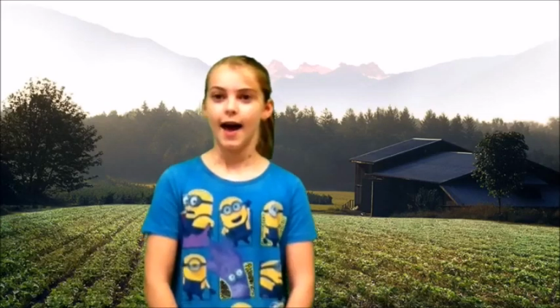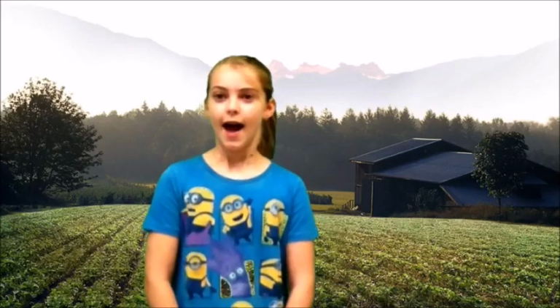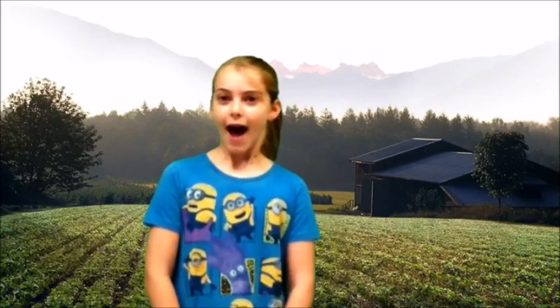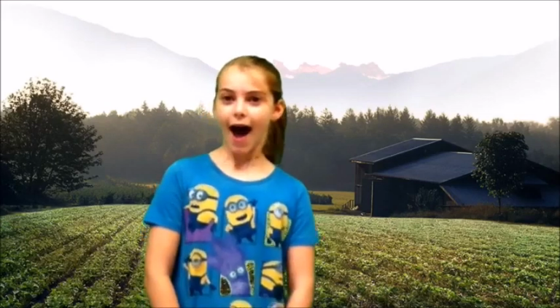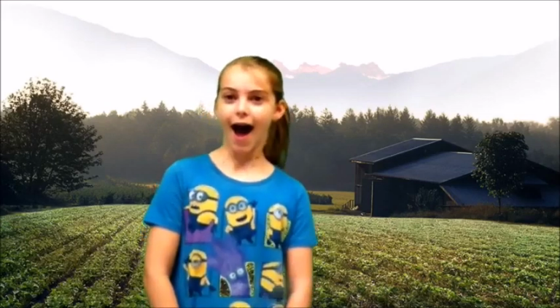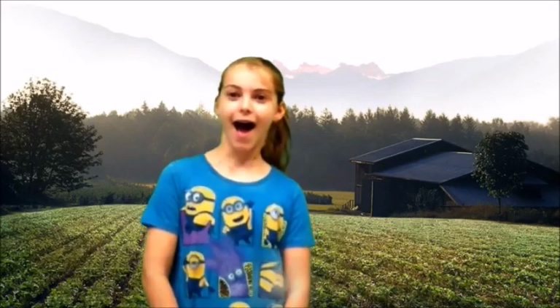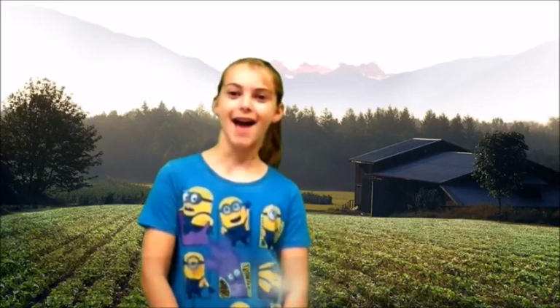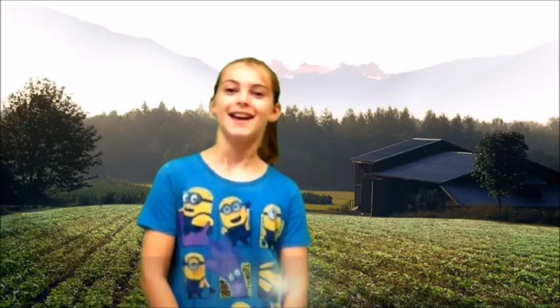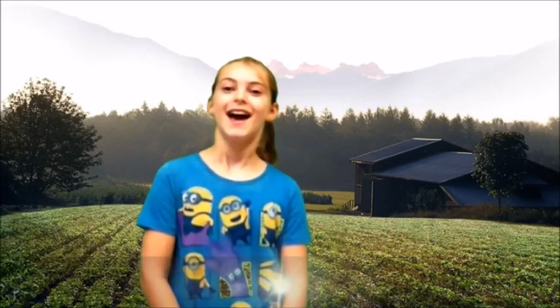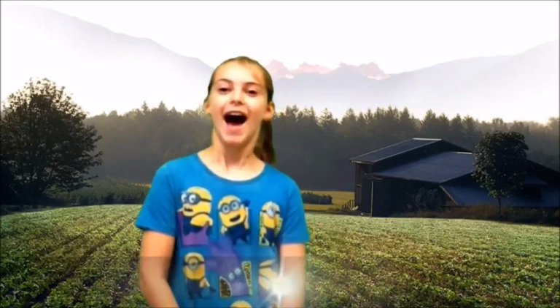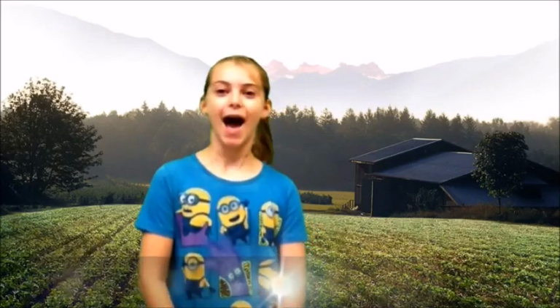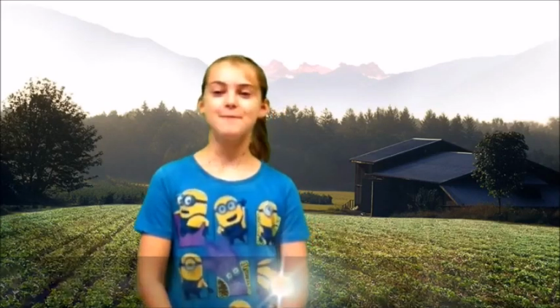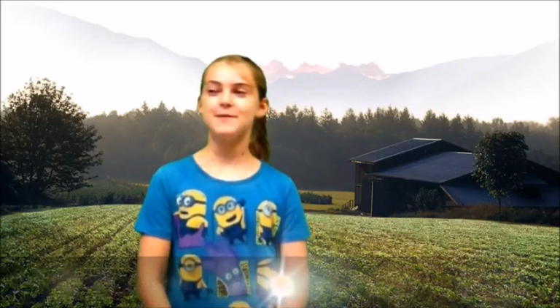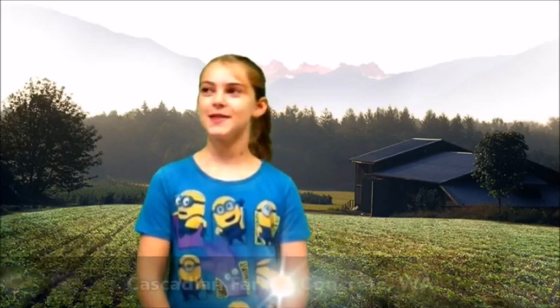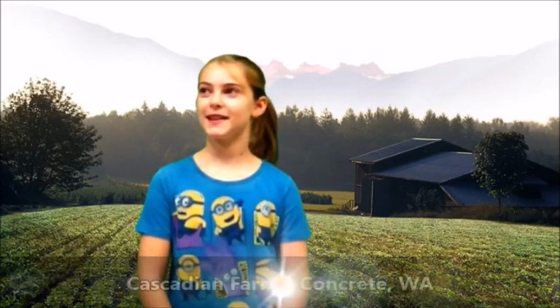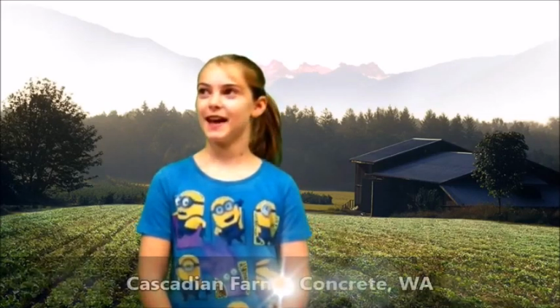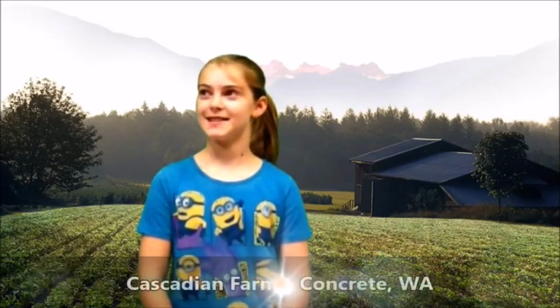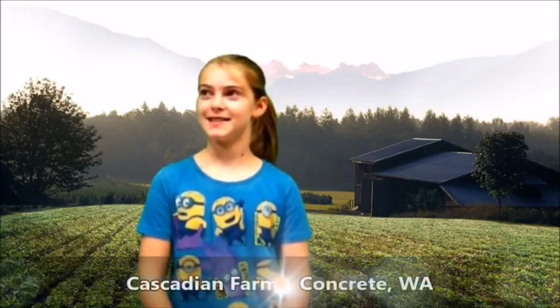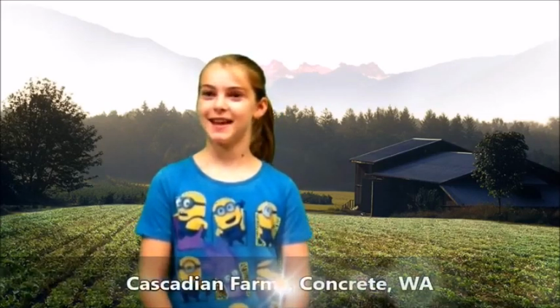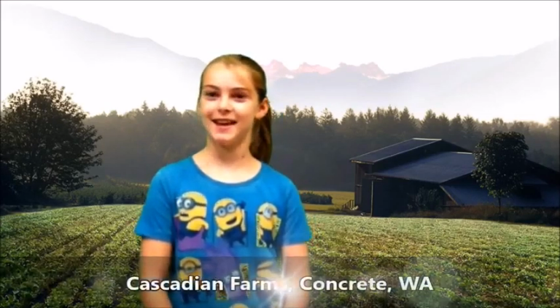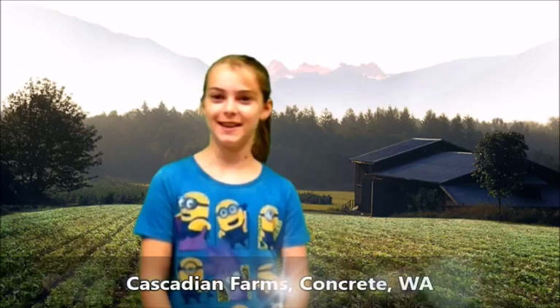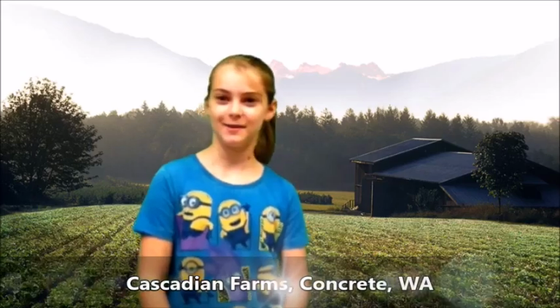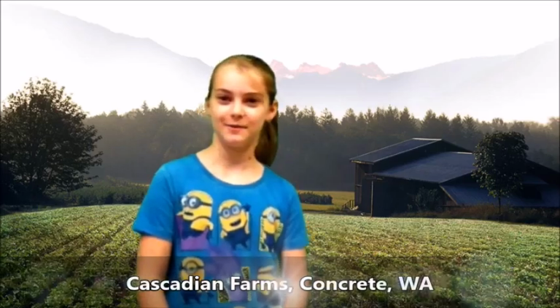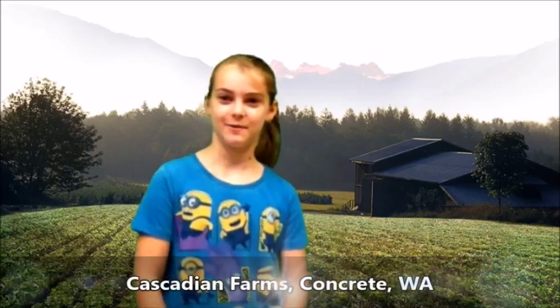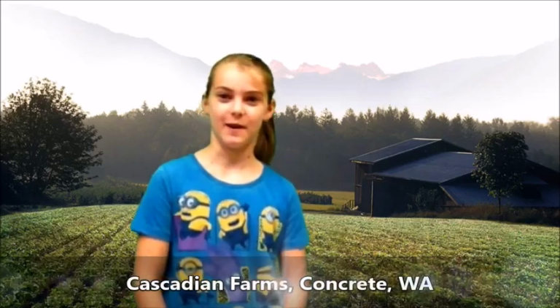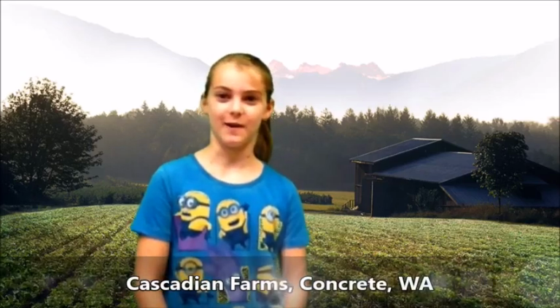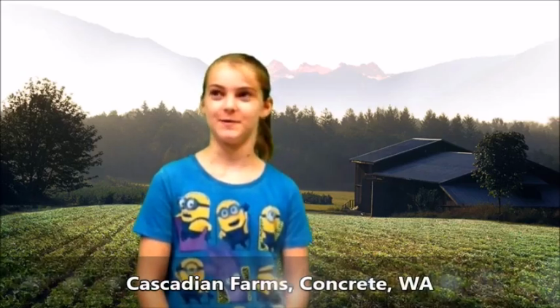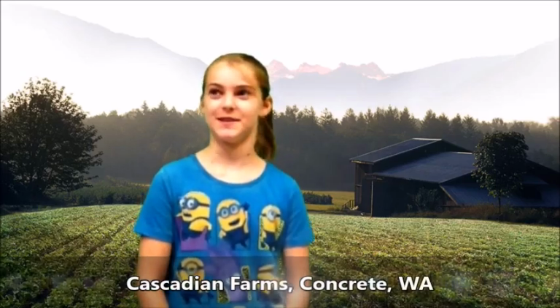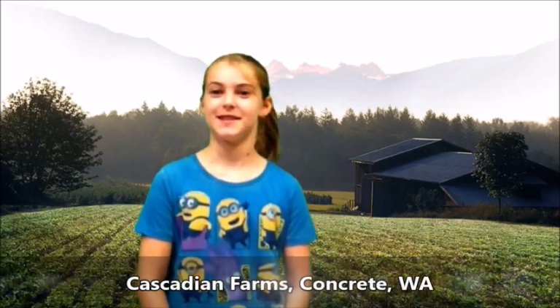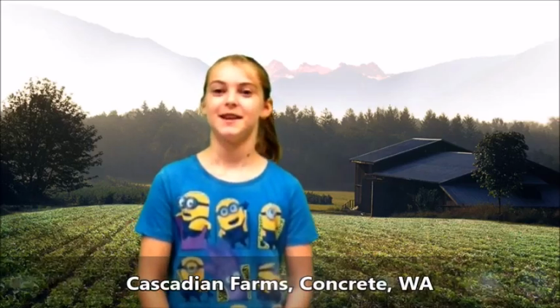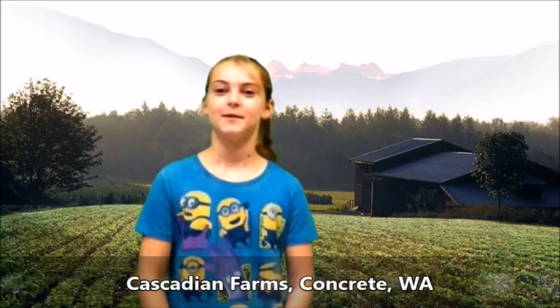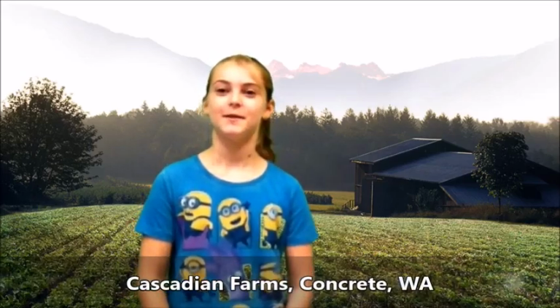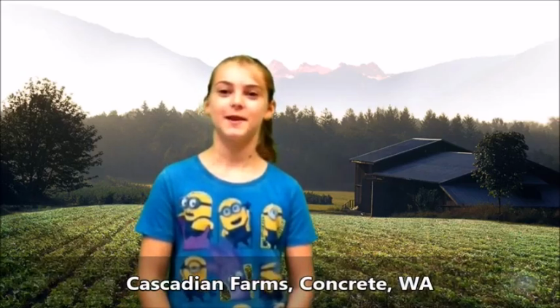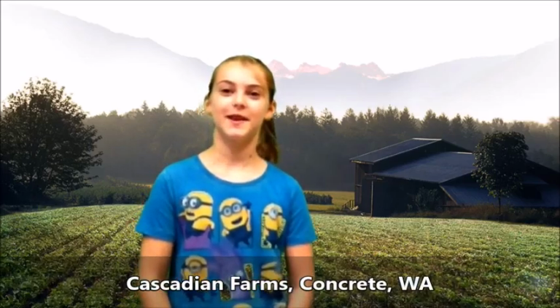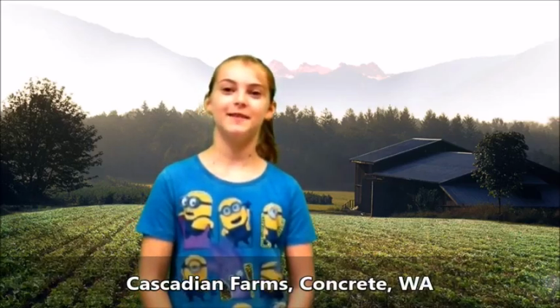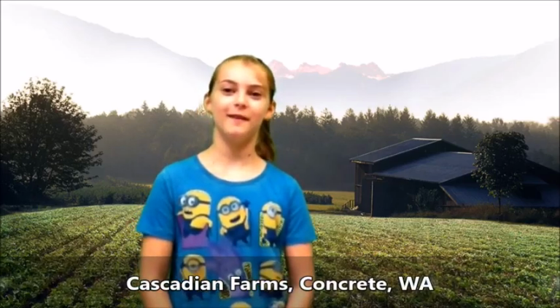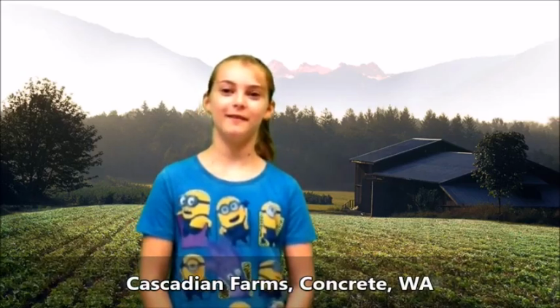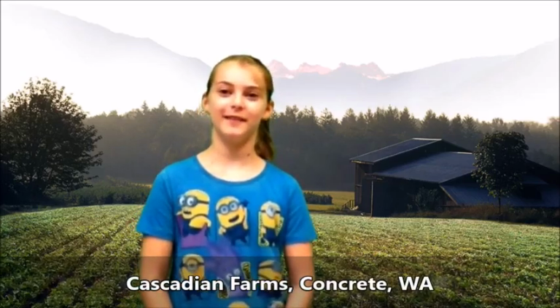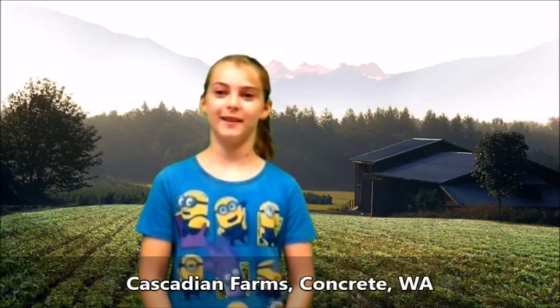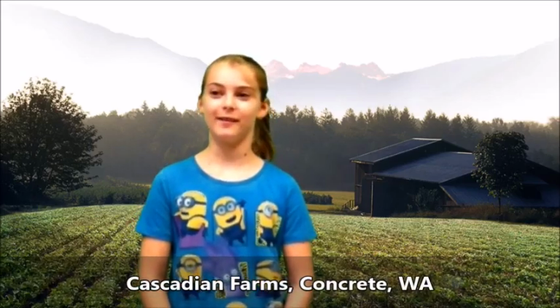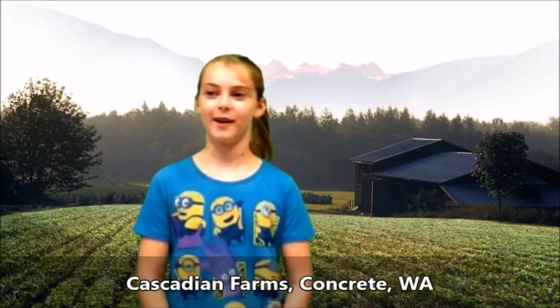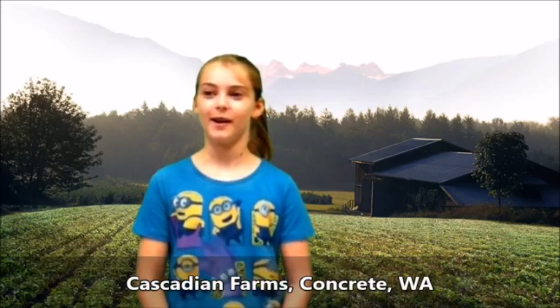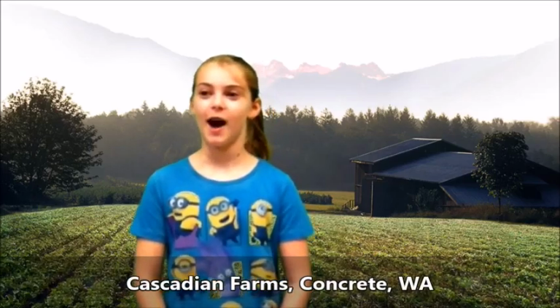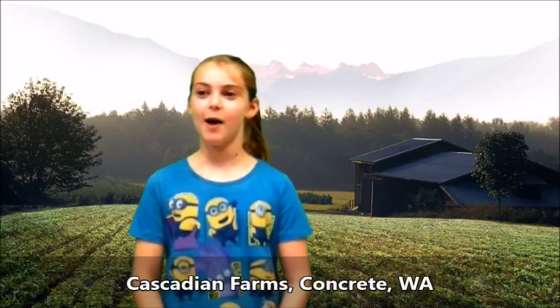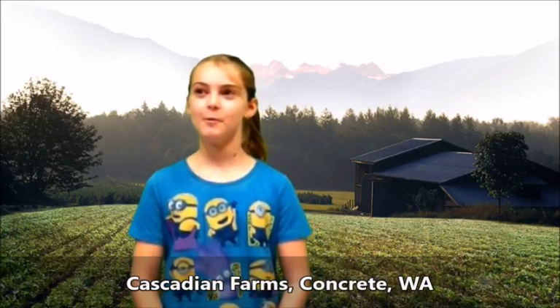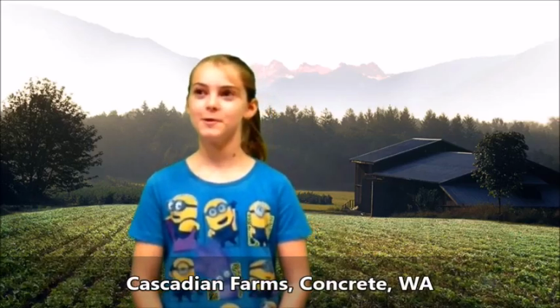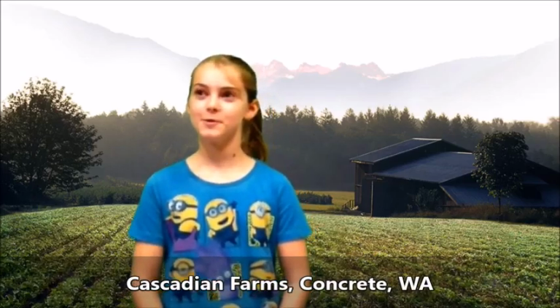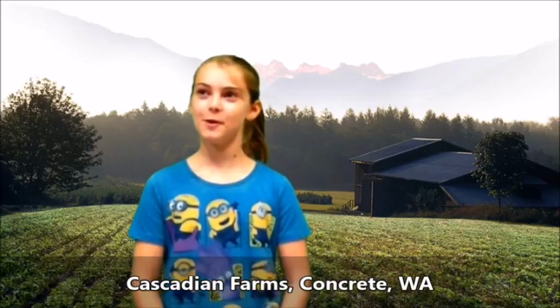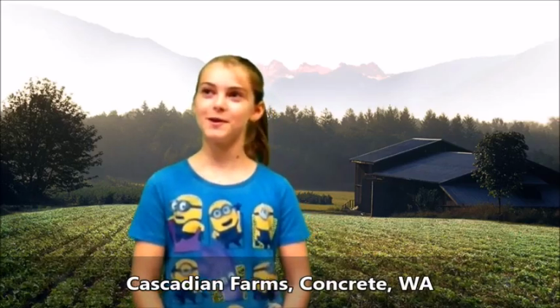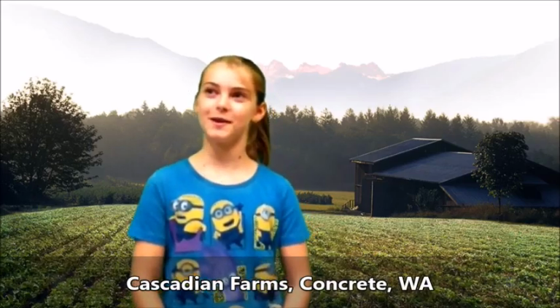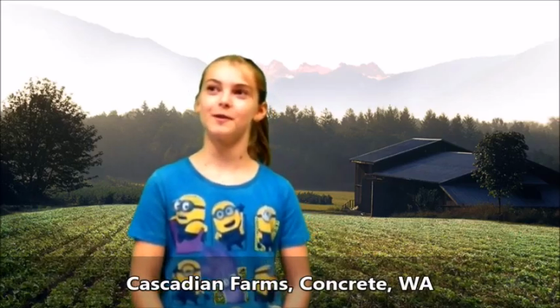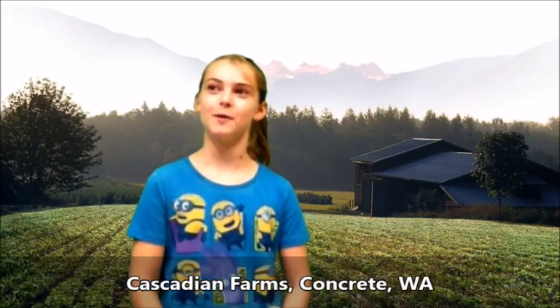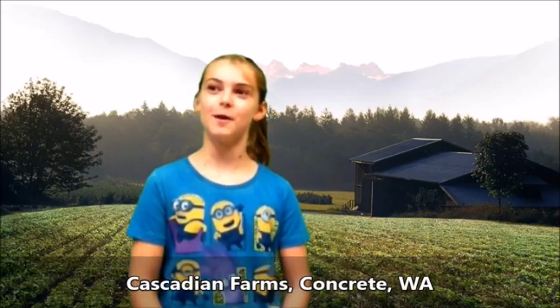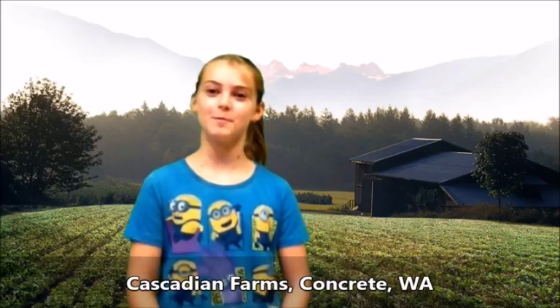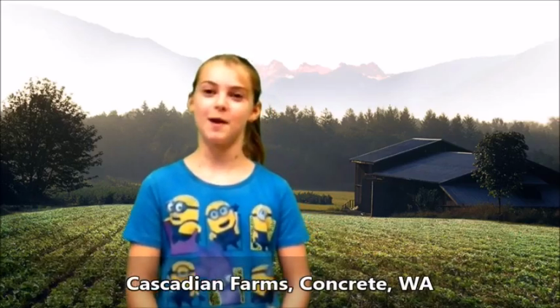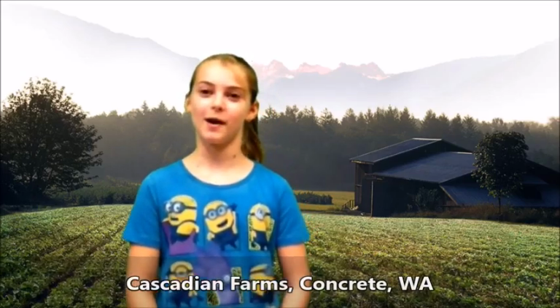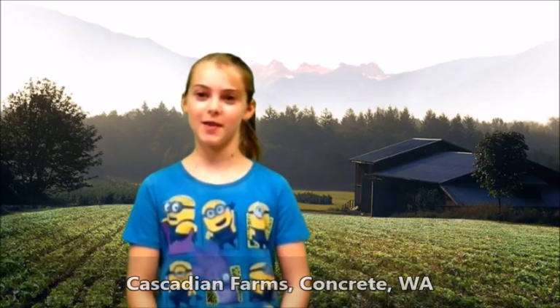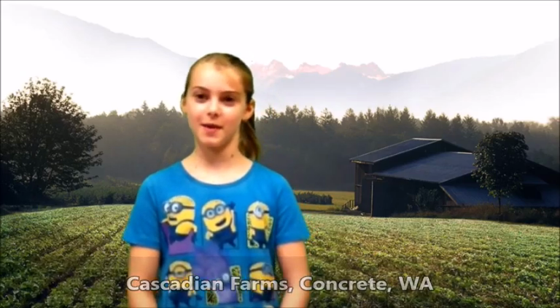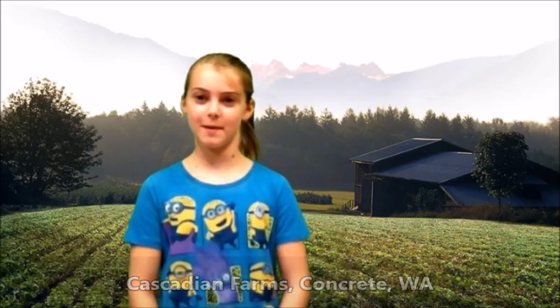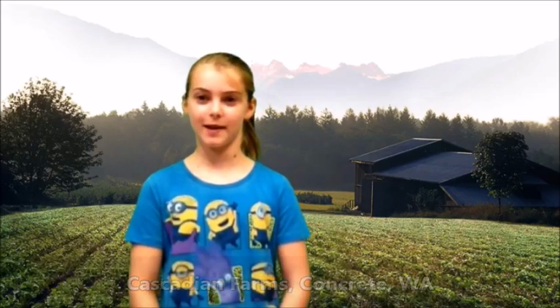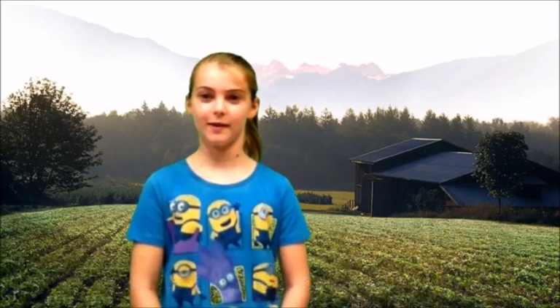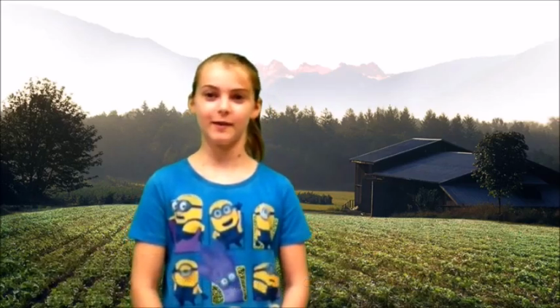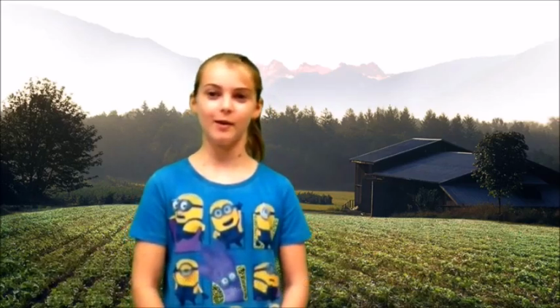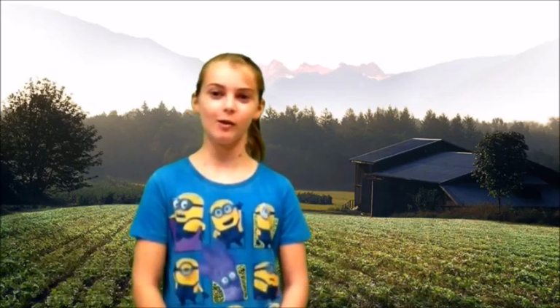Hi, I'm at the Cascadian Farms where they grow granola. I was wondering what bracha they make on granola.